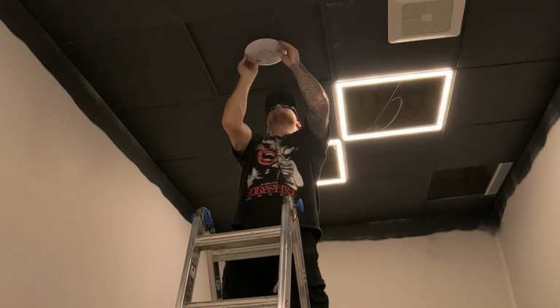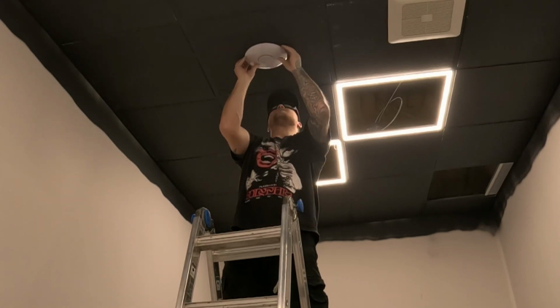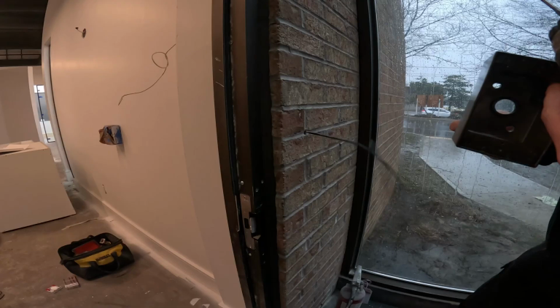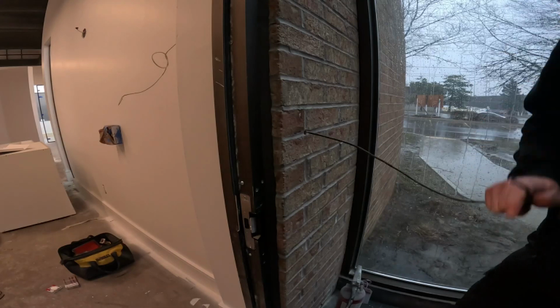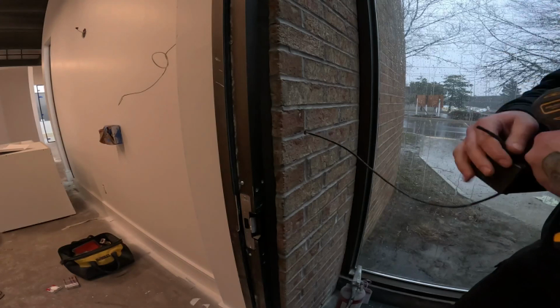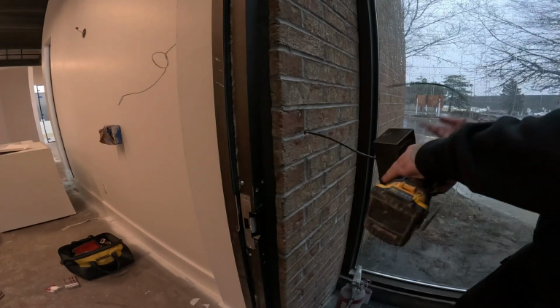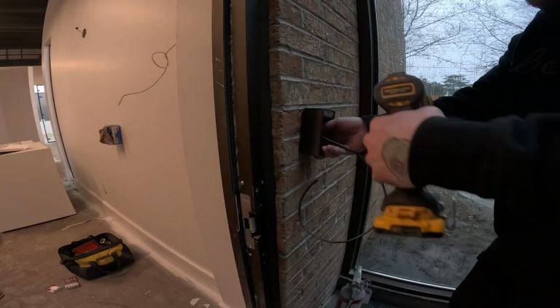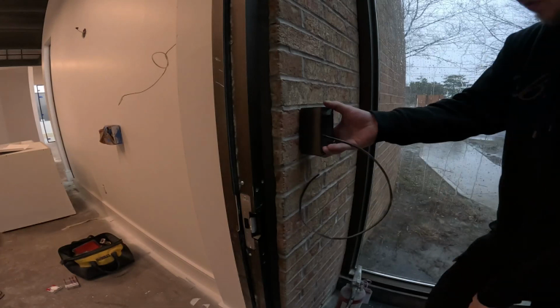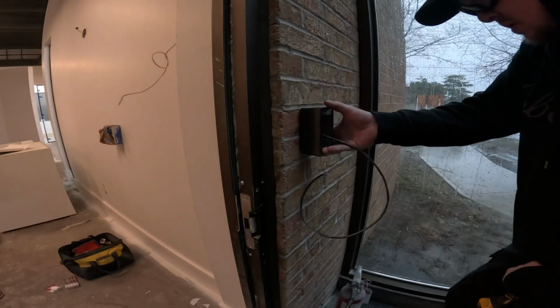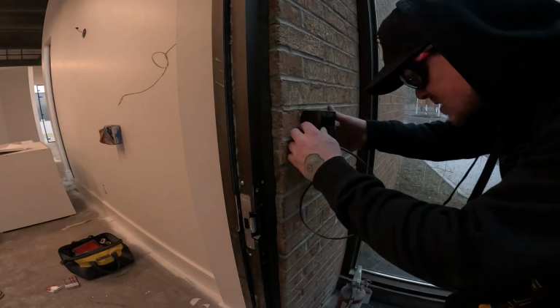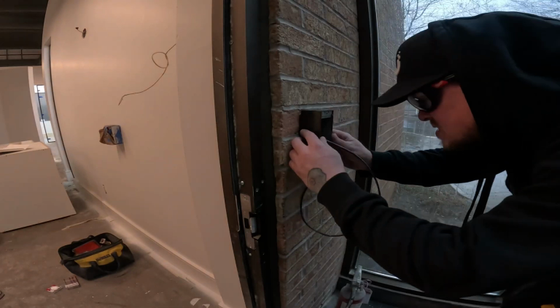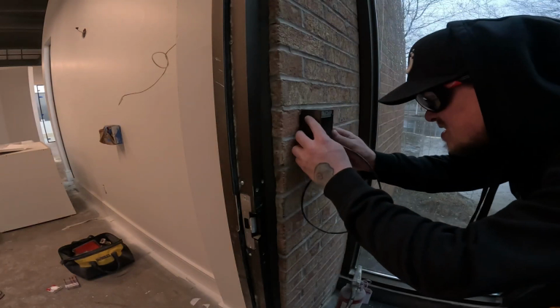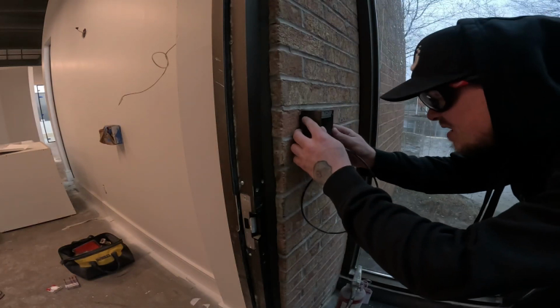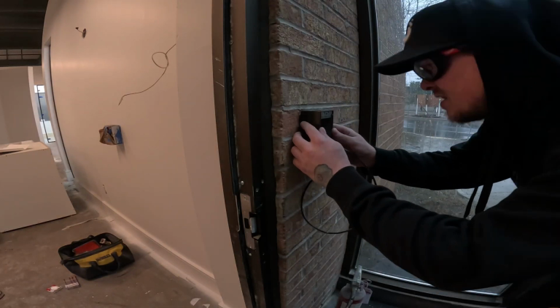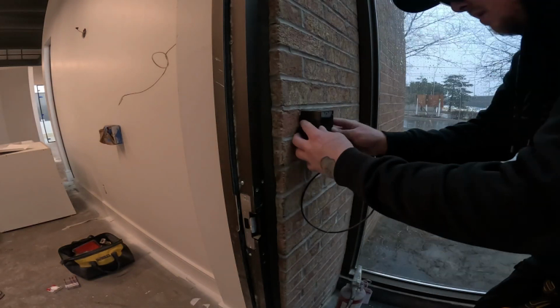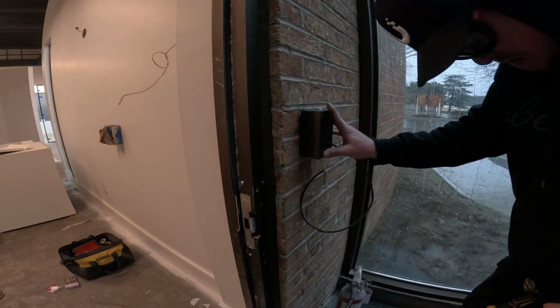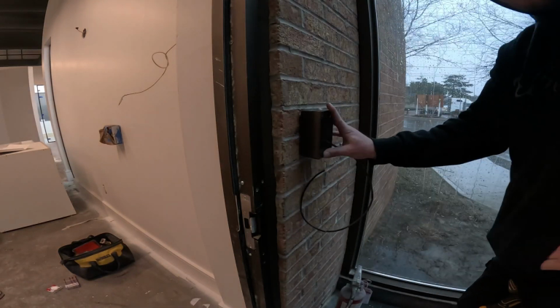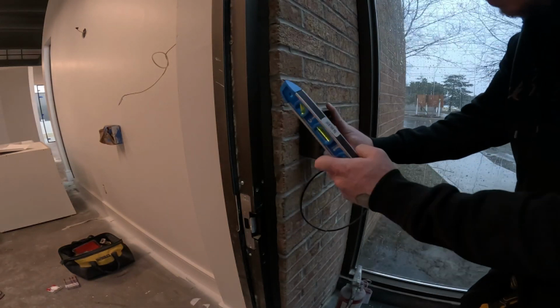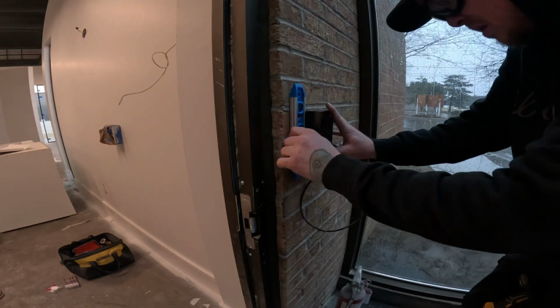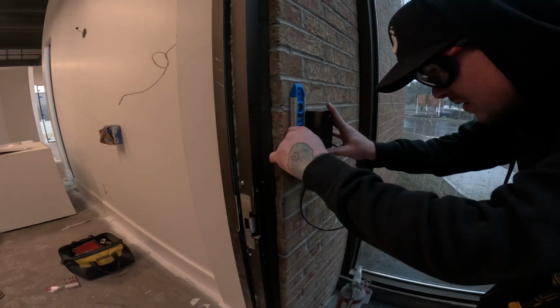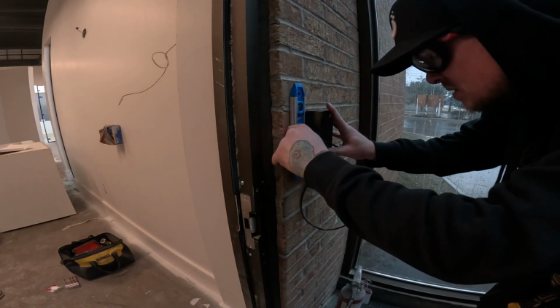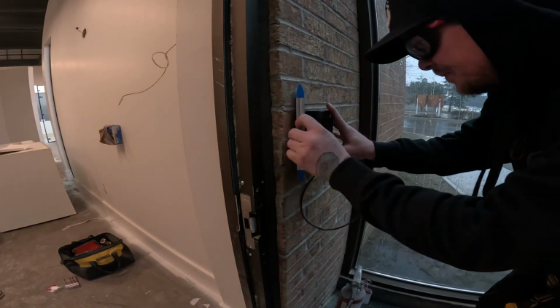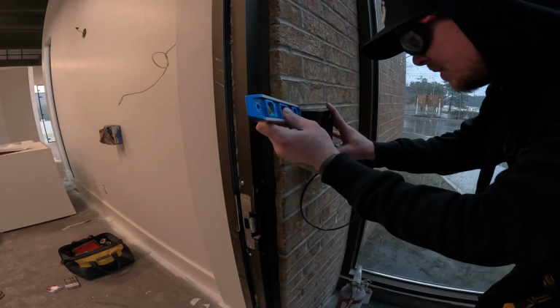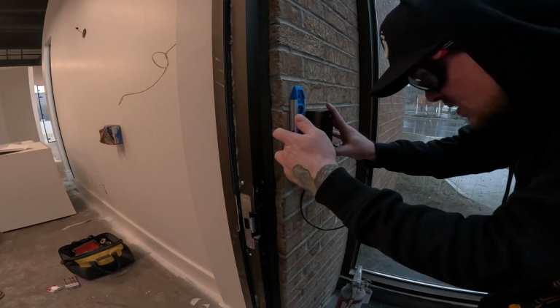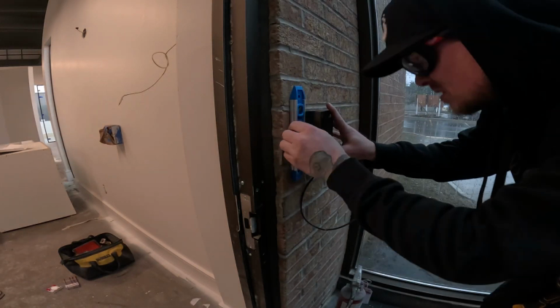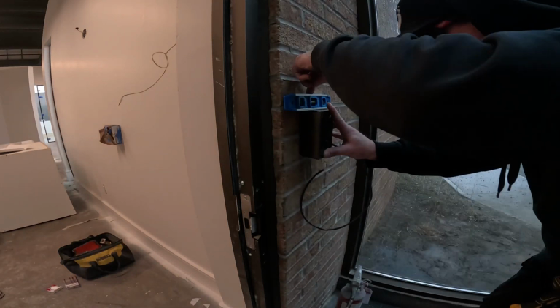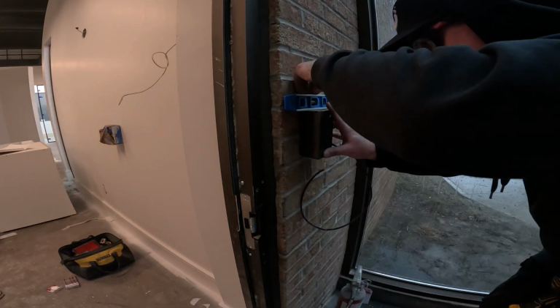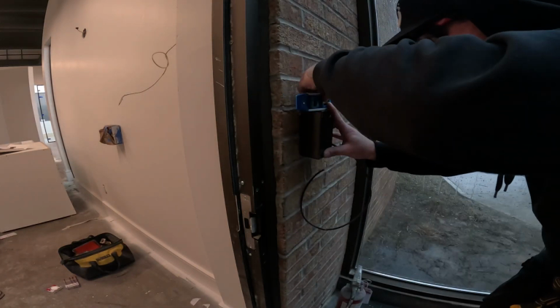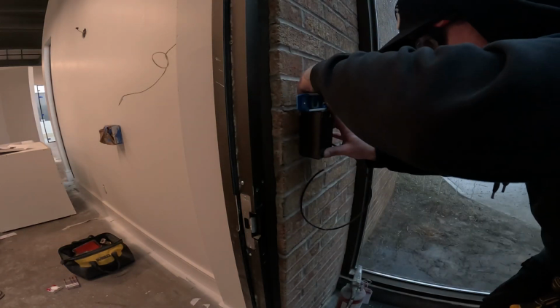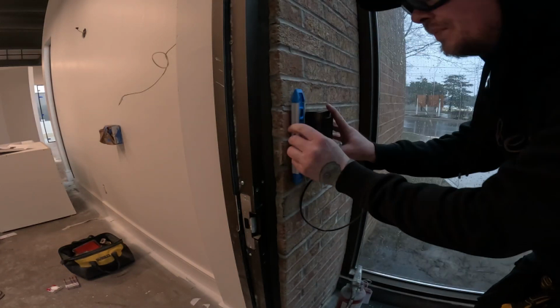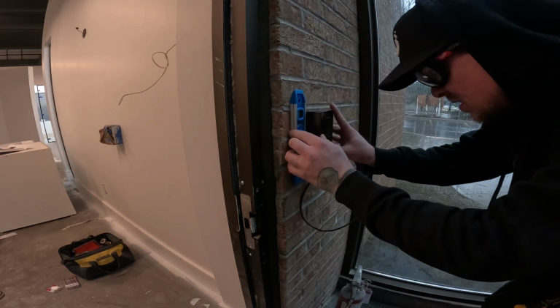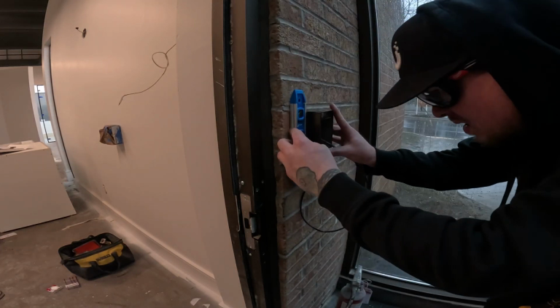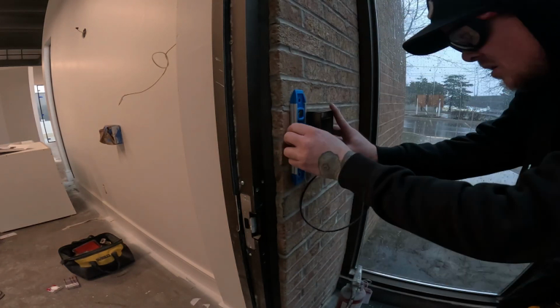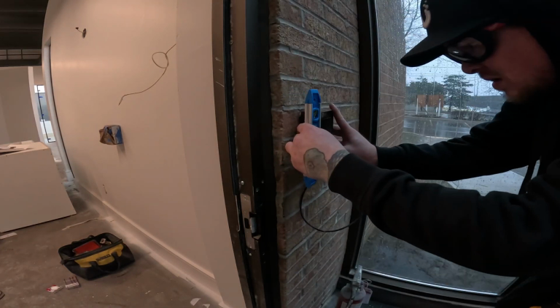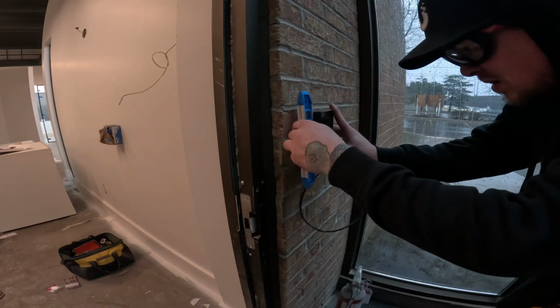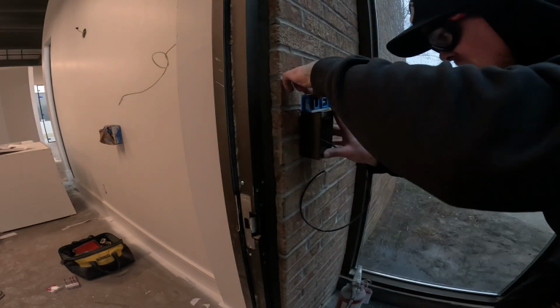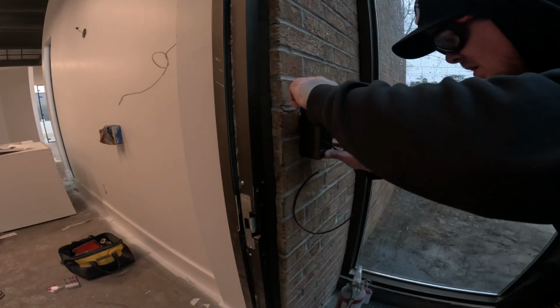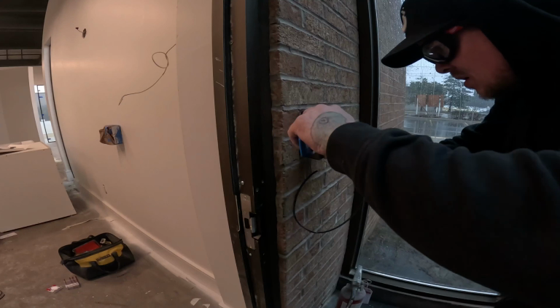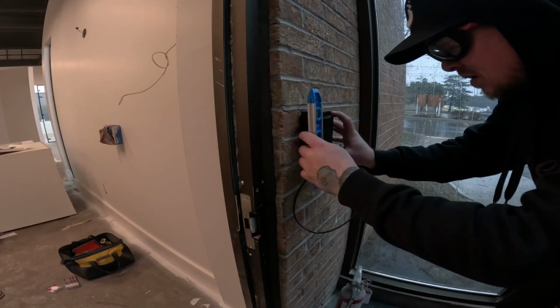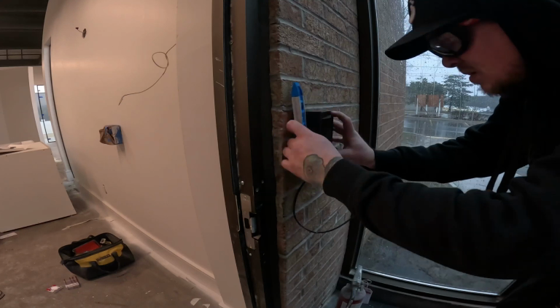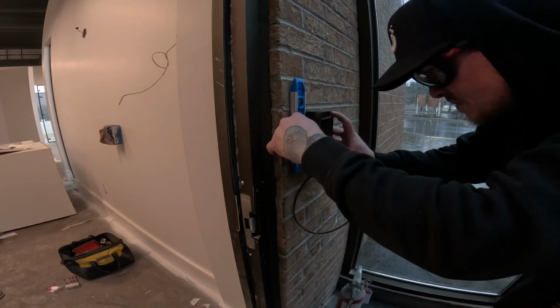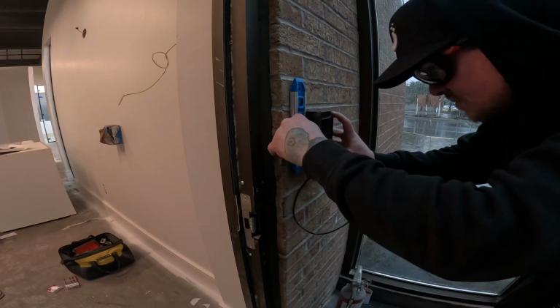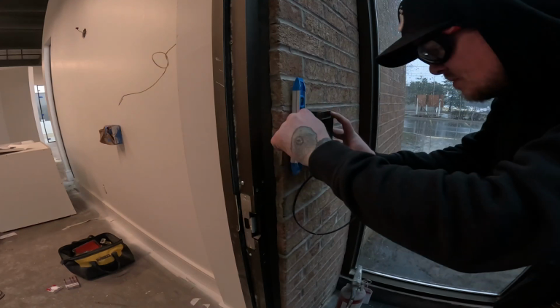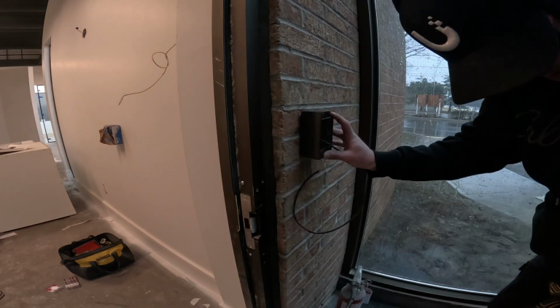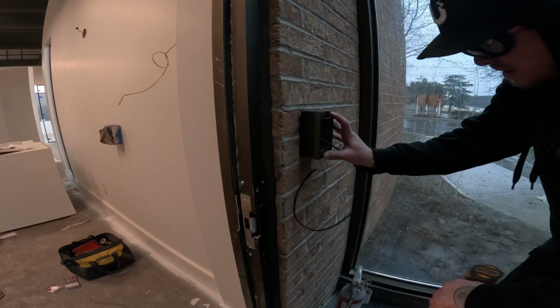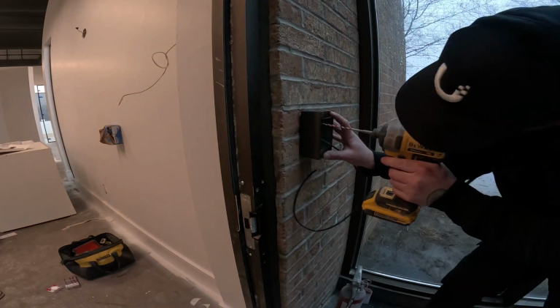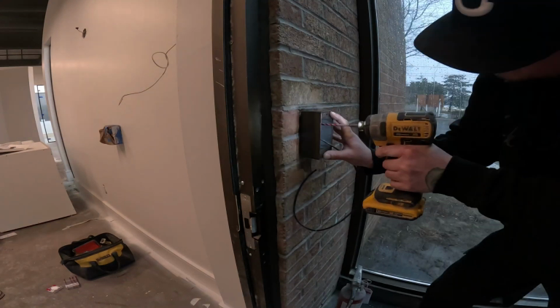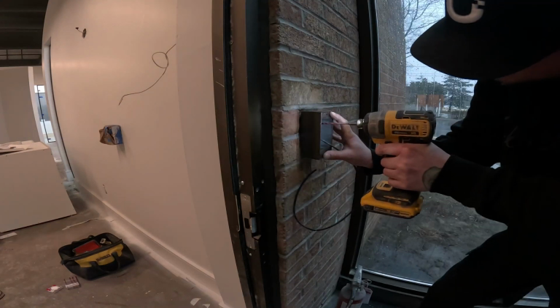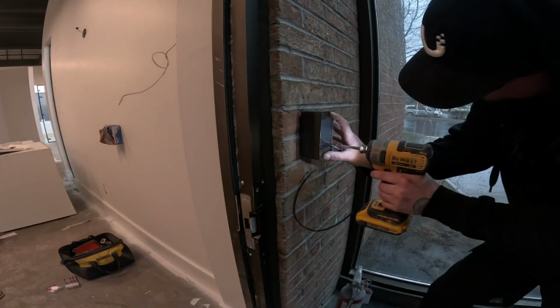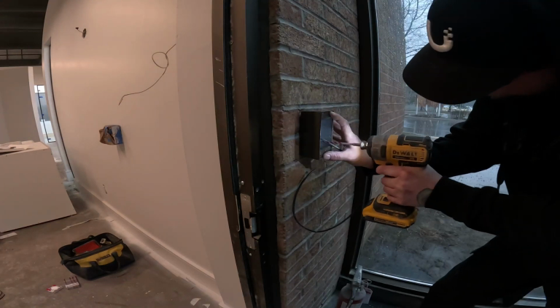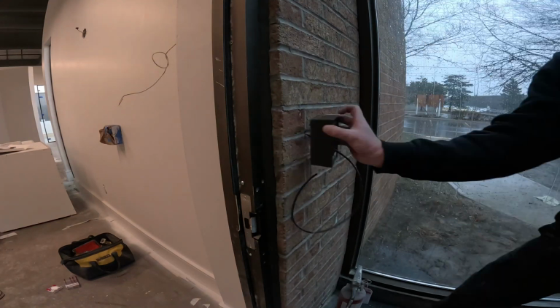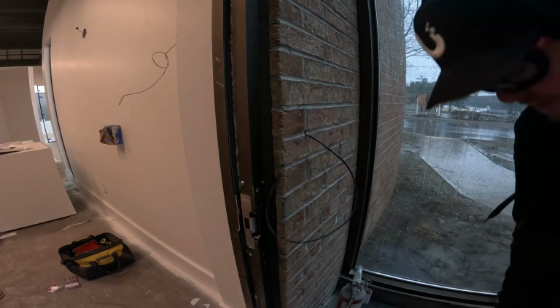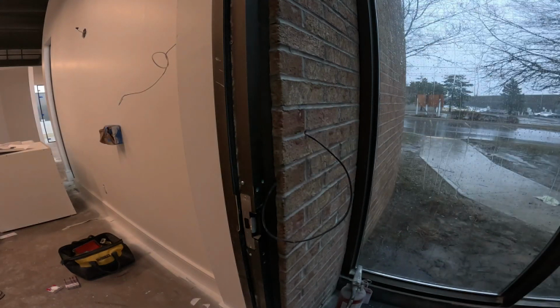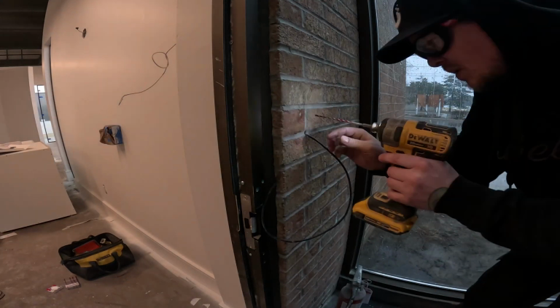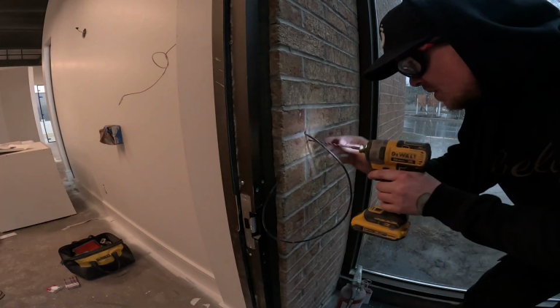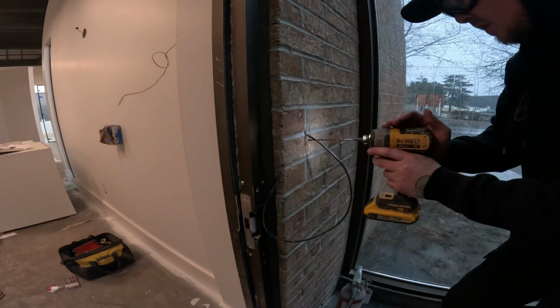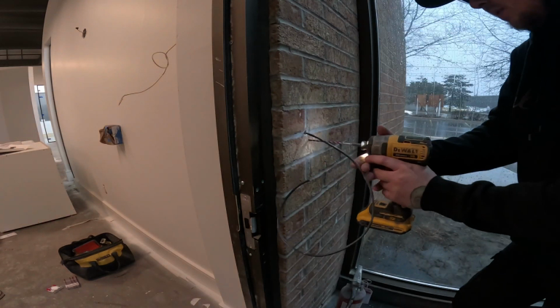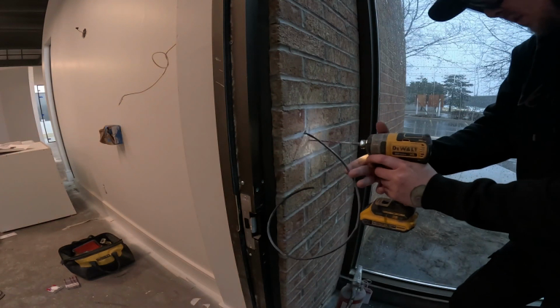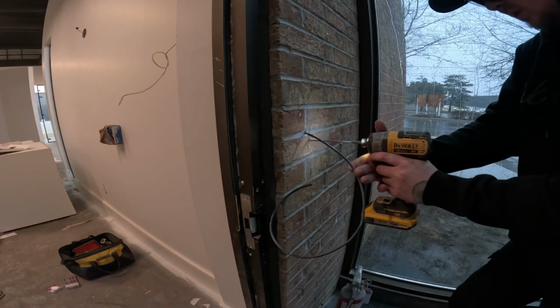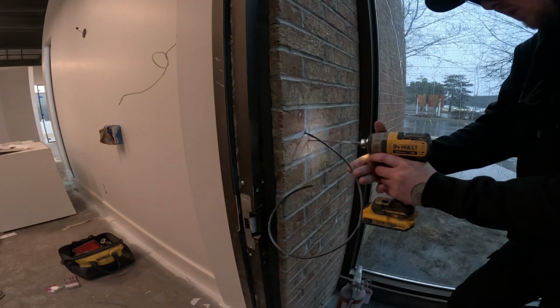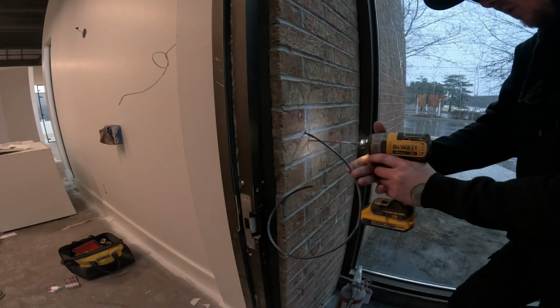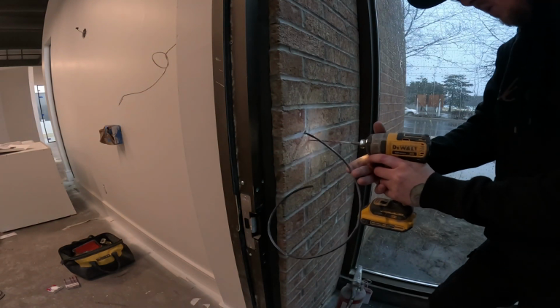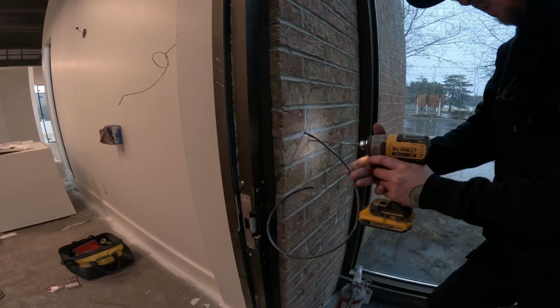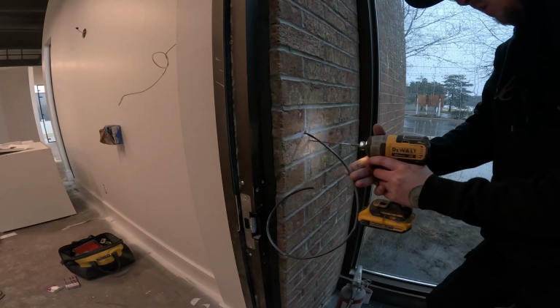For two of the access readers, we needed to use a back box, as we couldn't drill into the brick. We put the box on, and then we attached the readers.